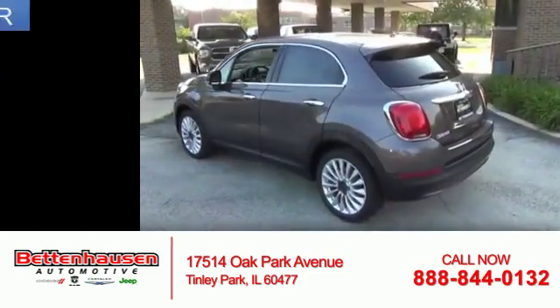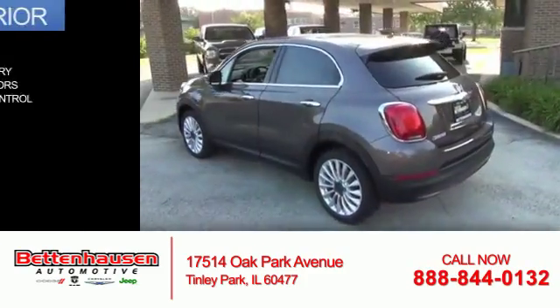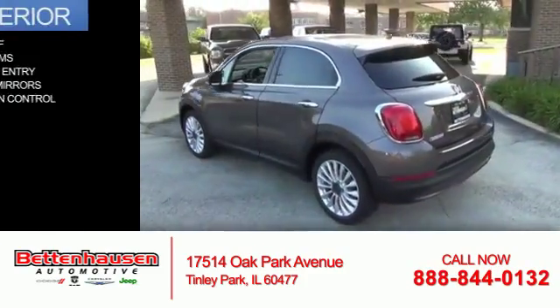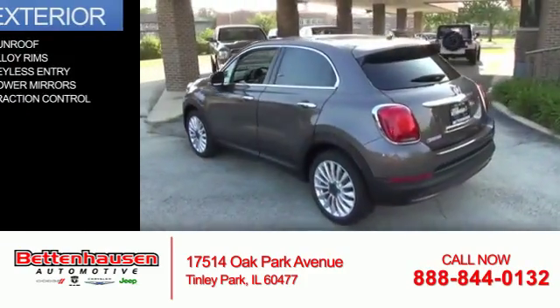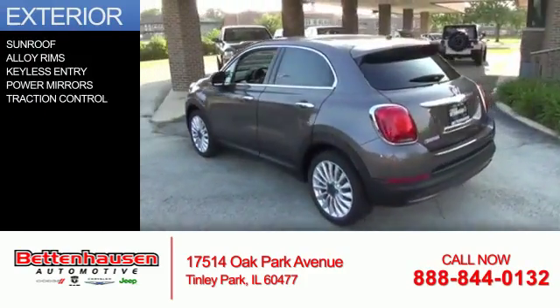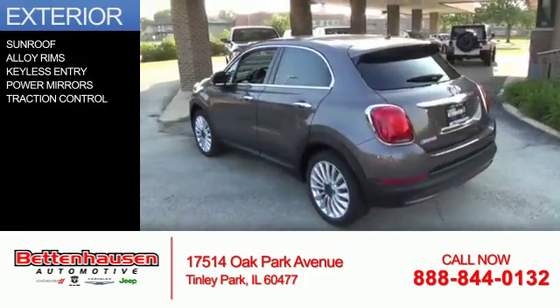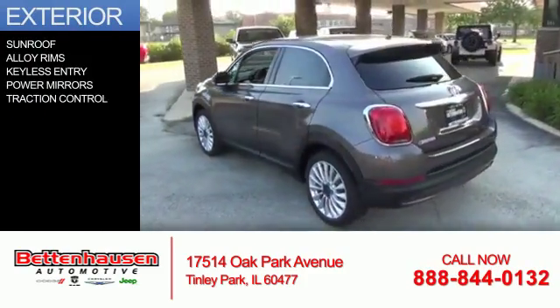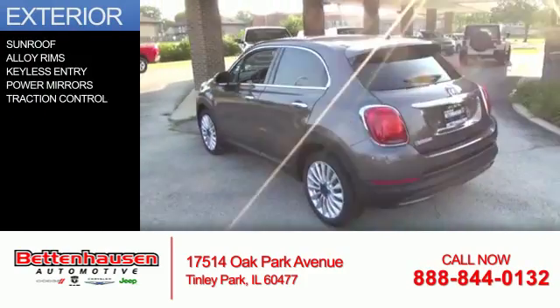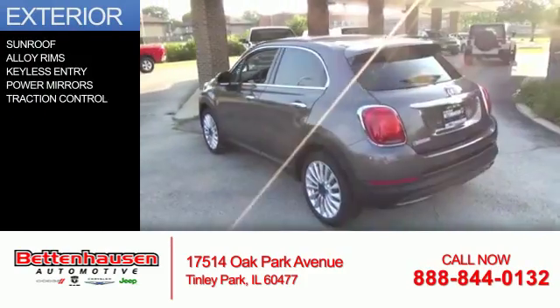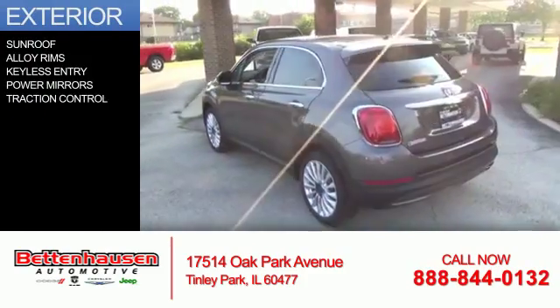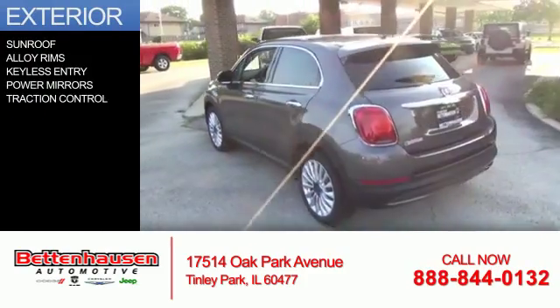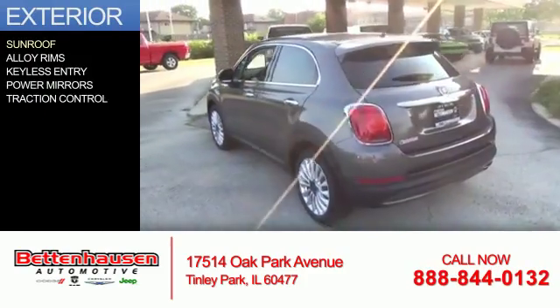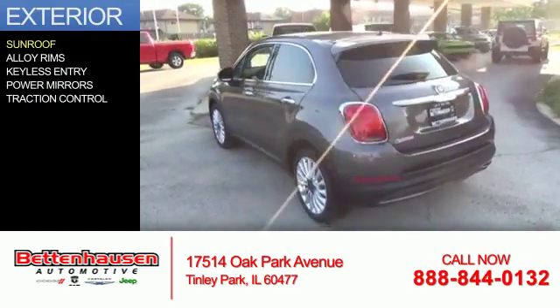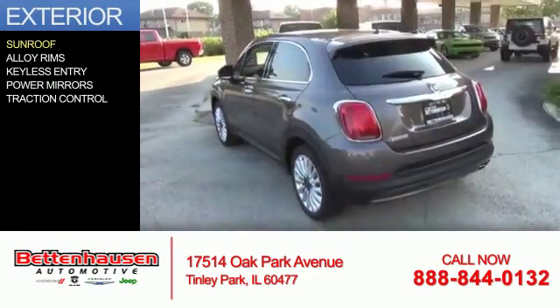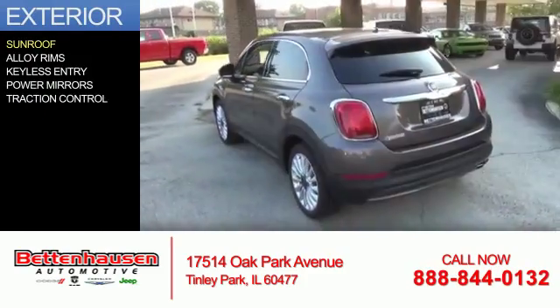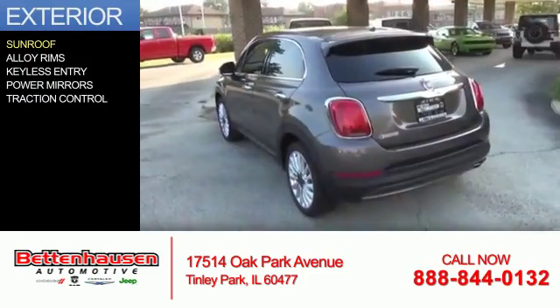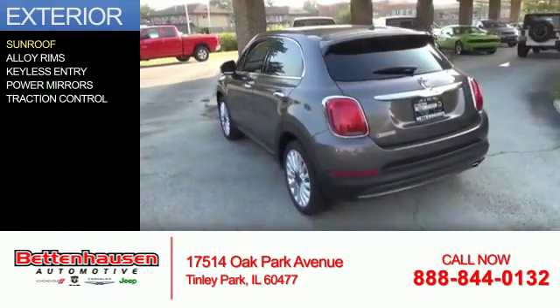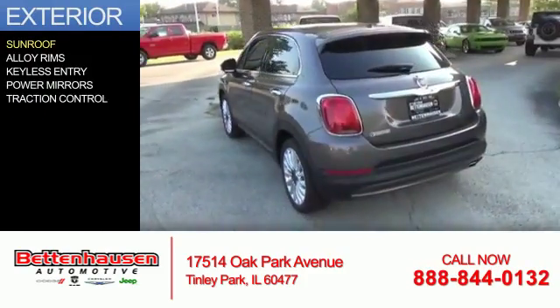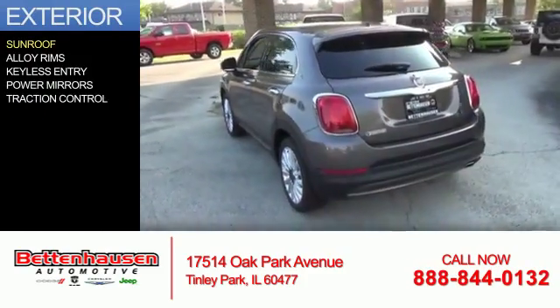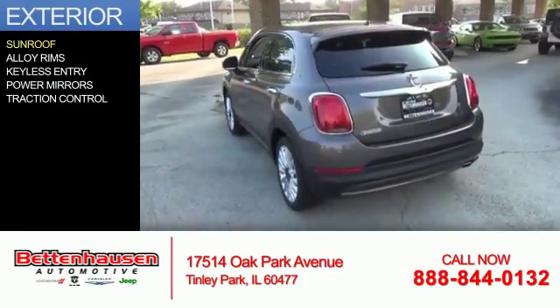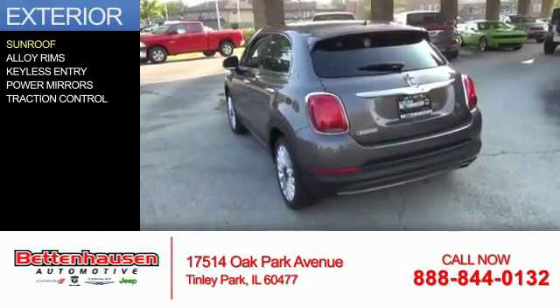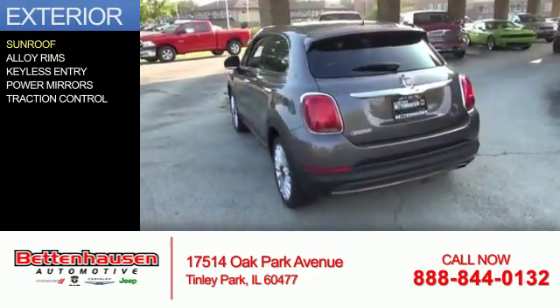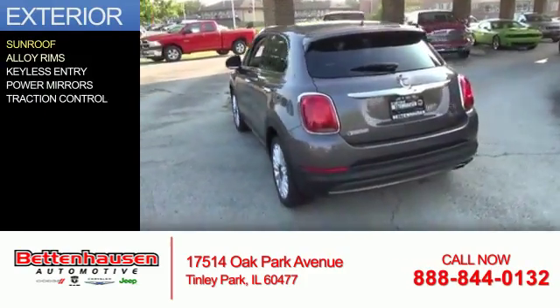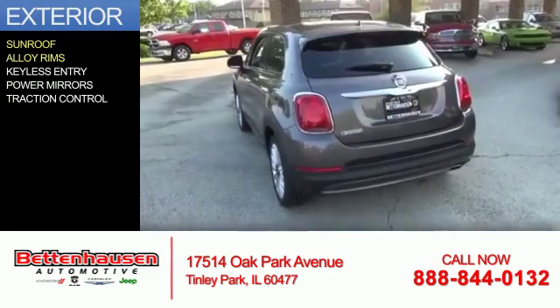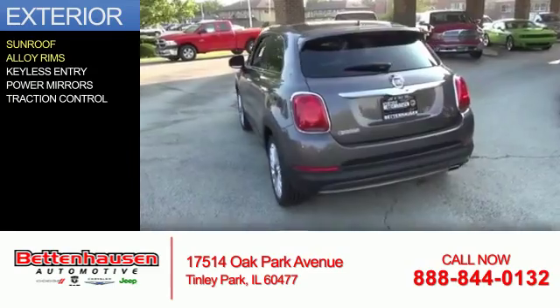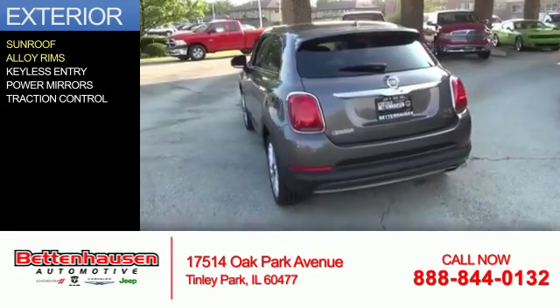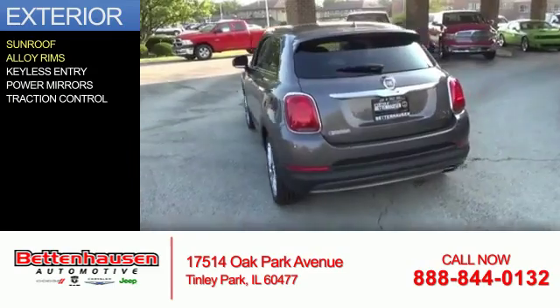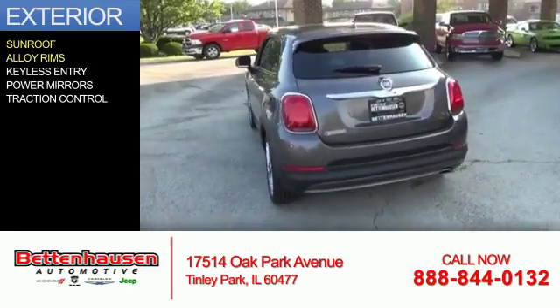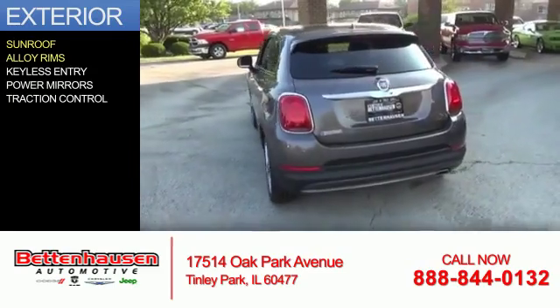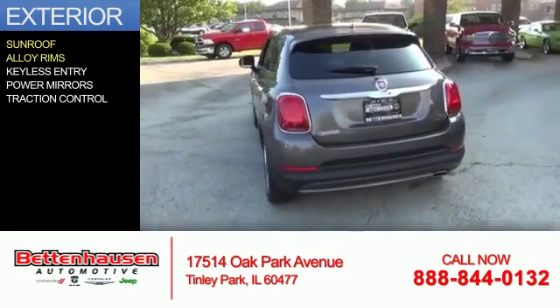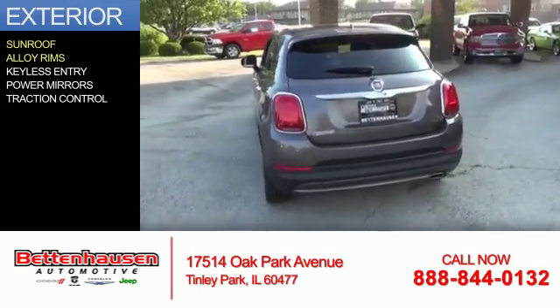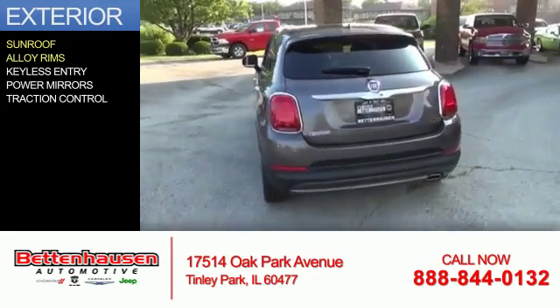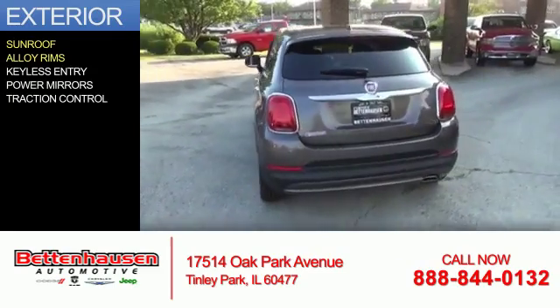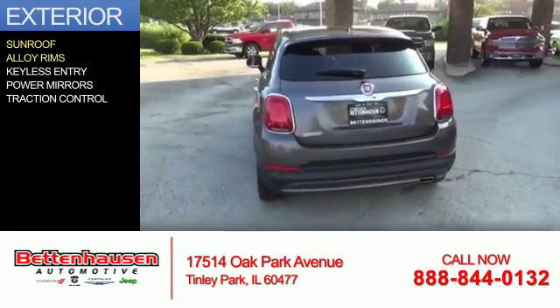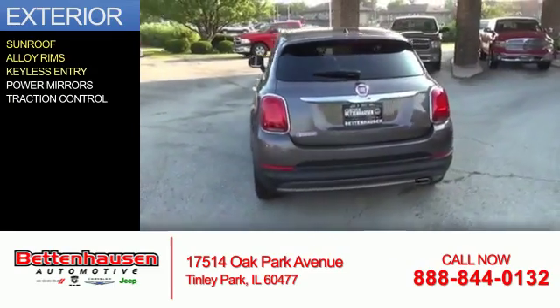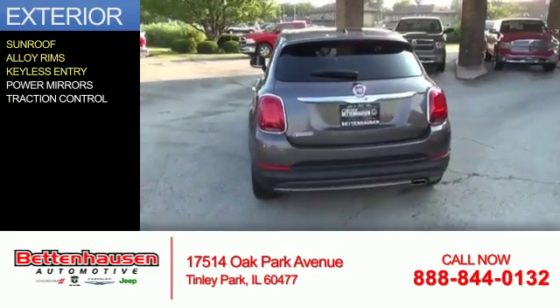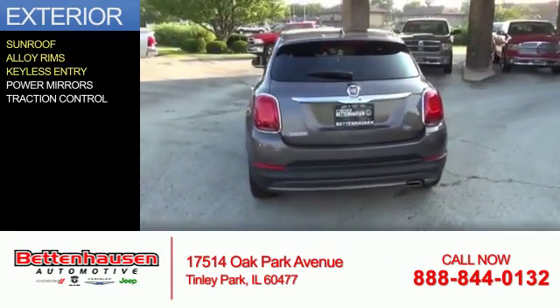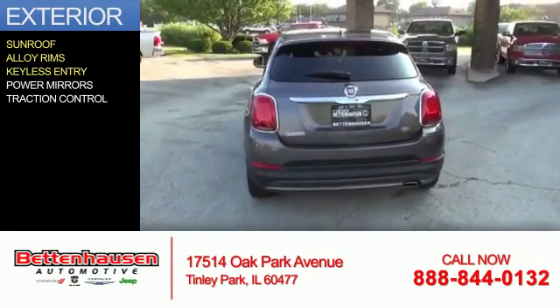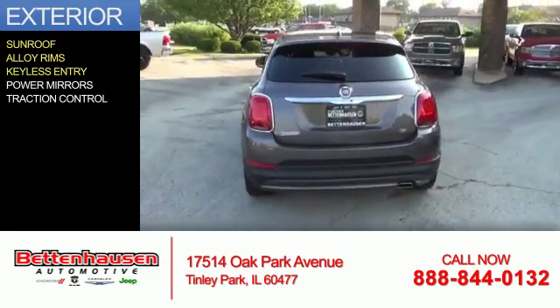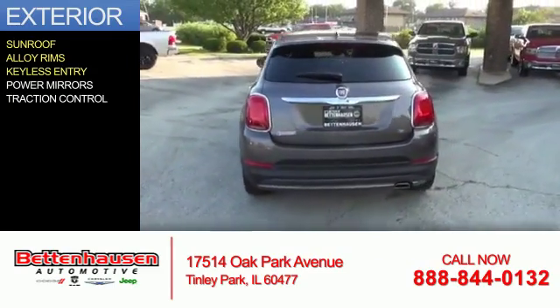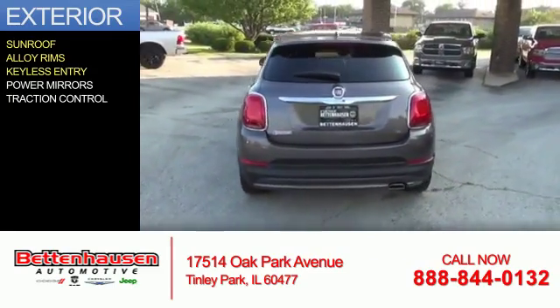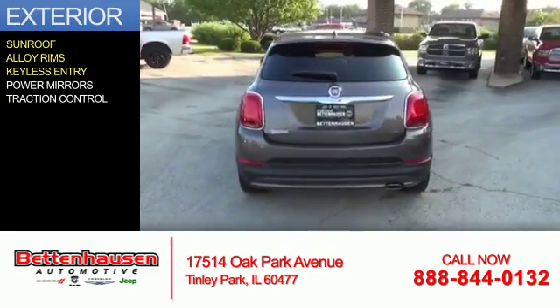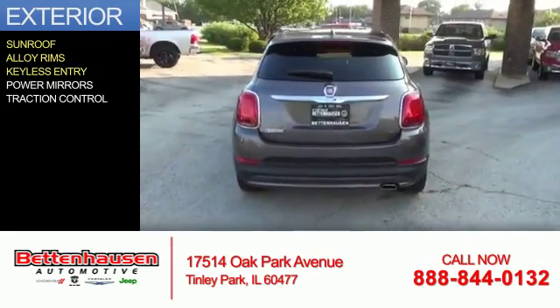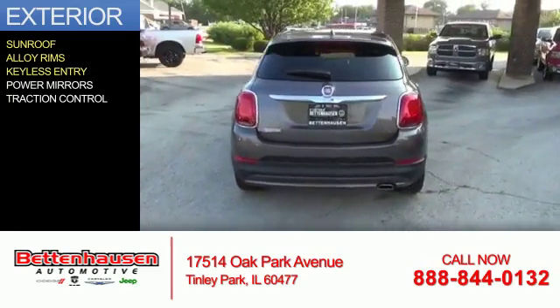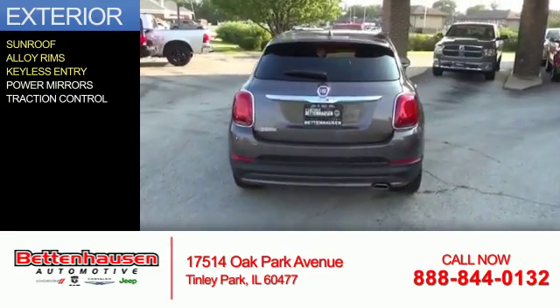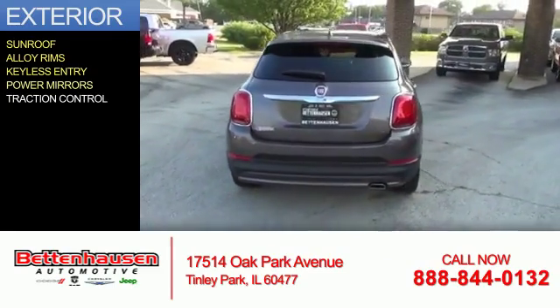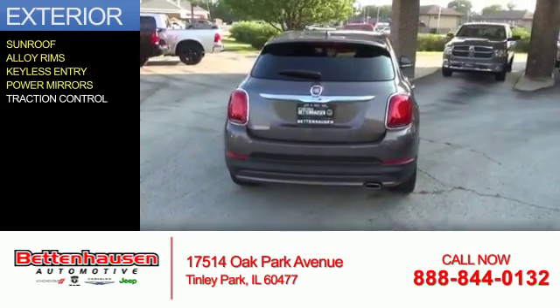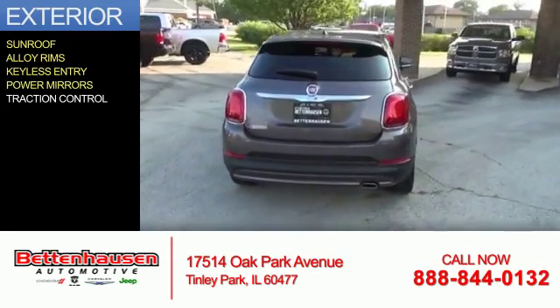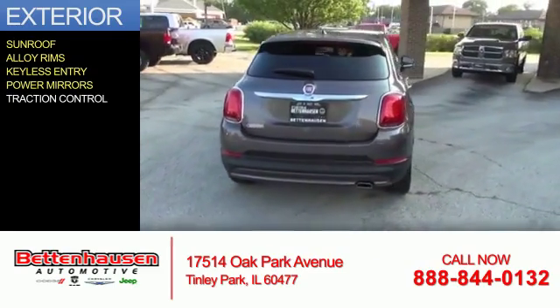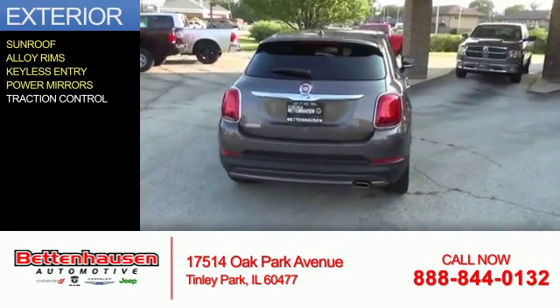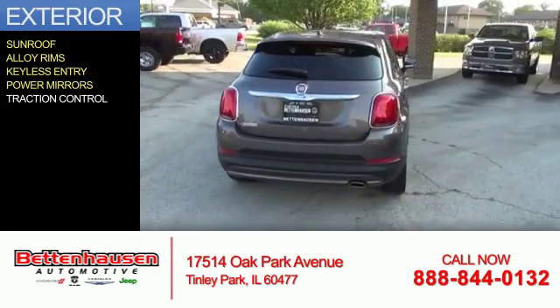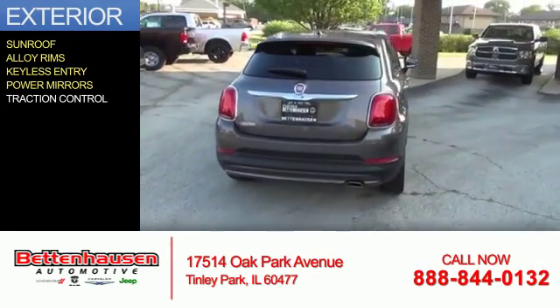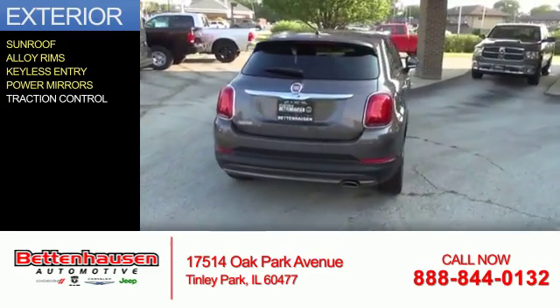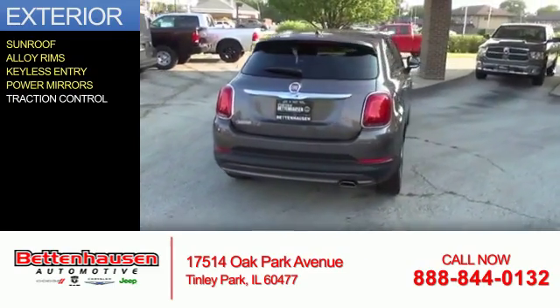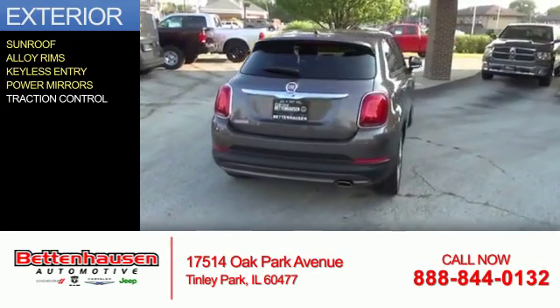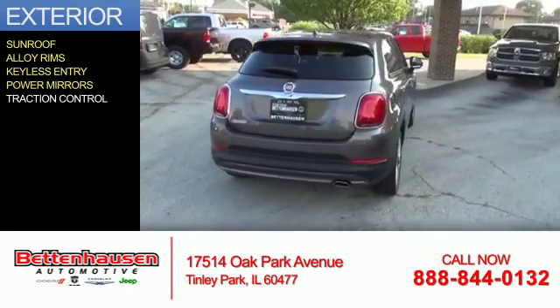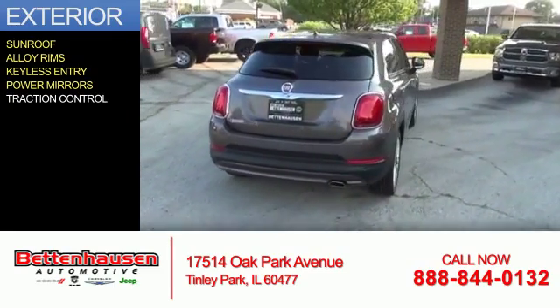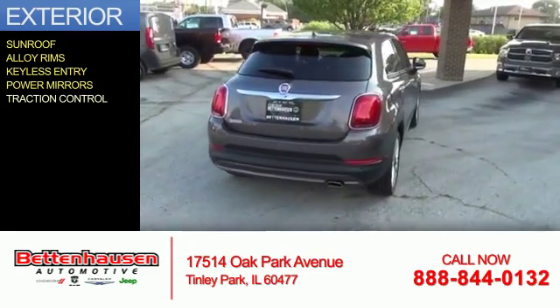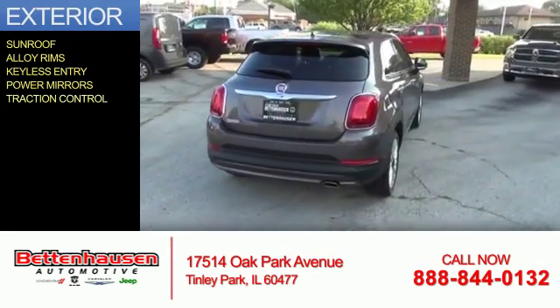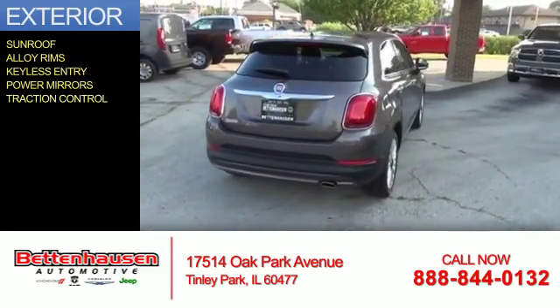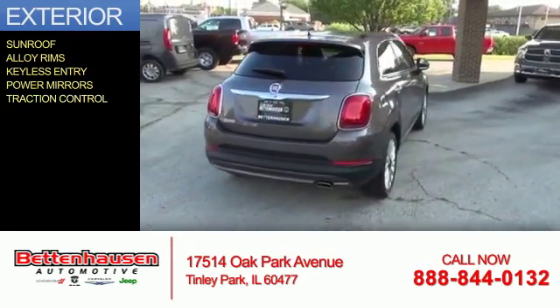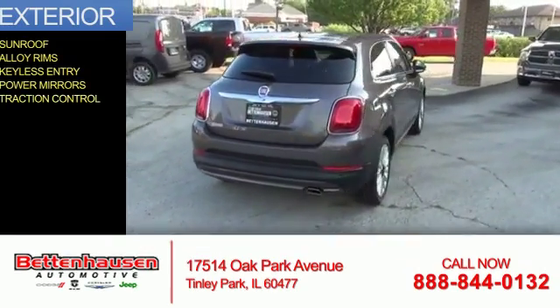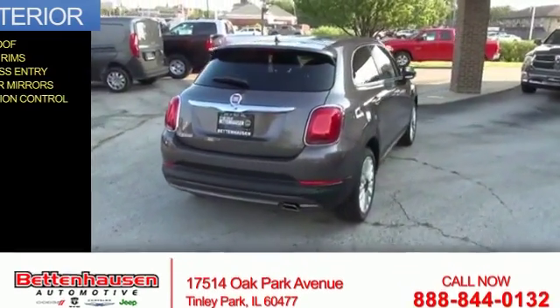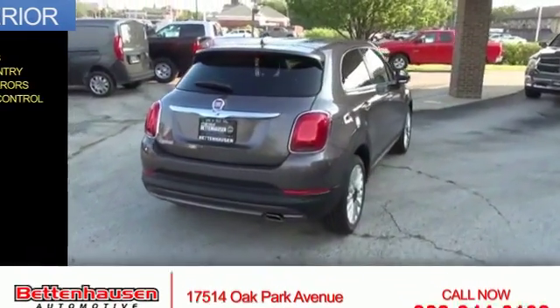The features include a sunroof, alloy rims, keyless entry, power mirrors, and traction control.